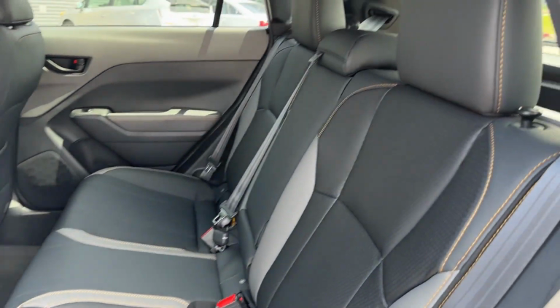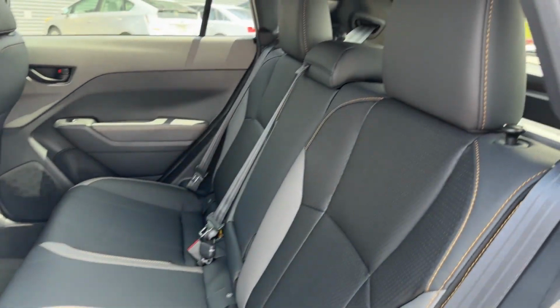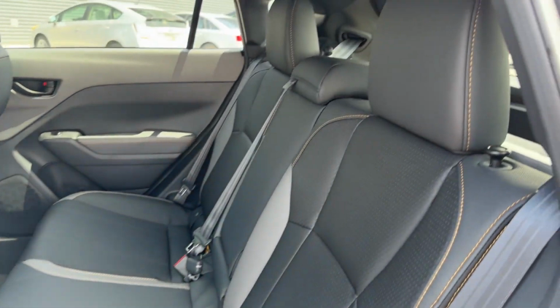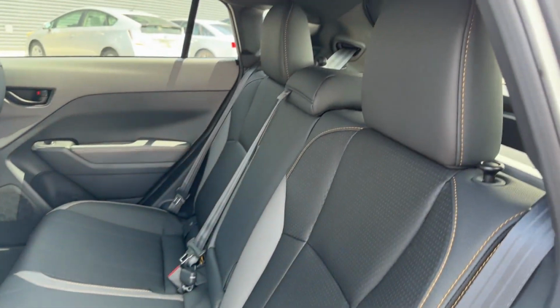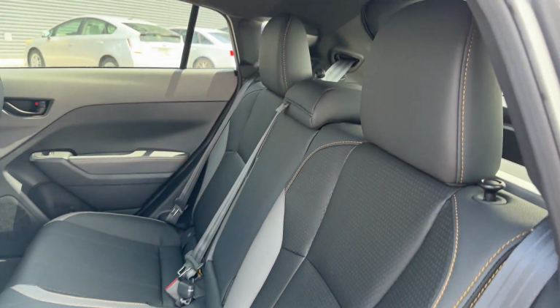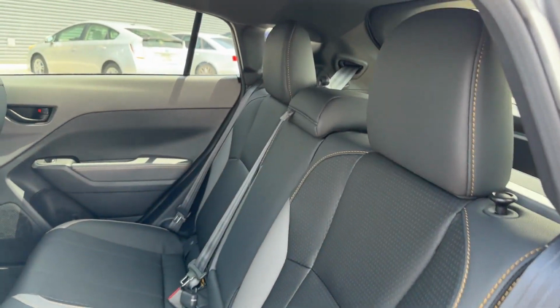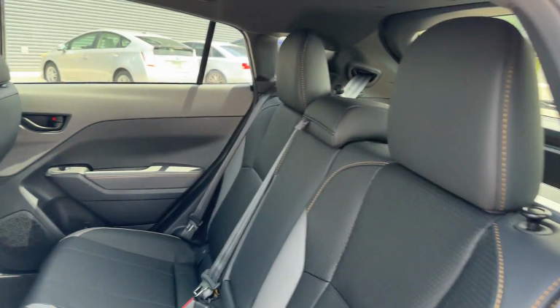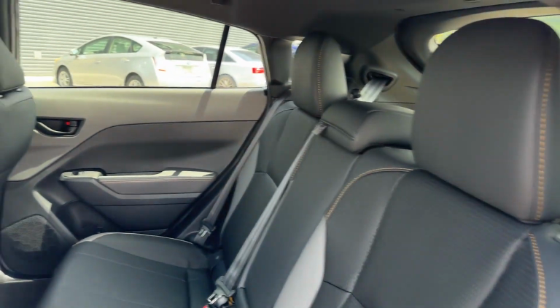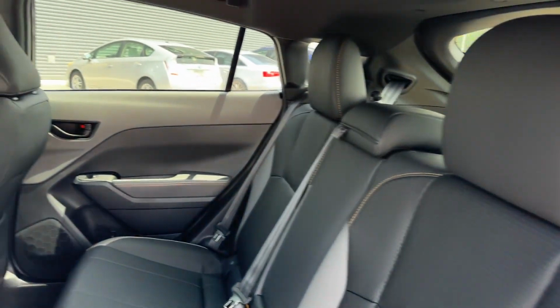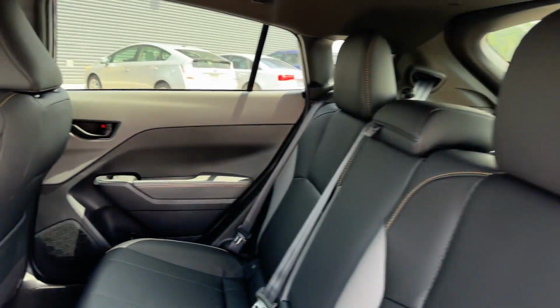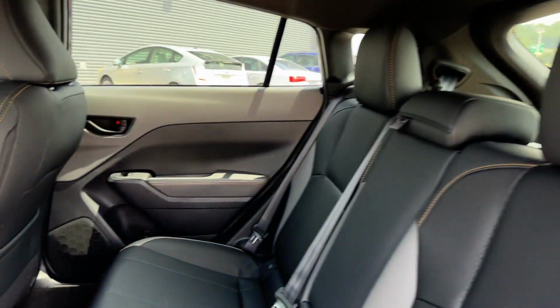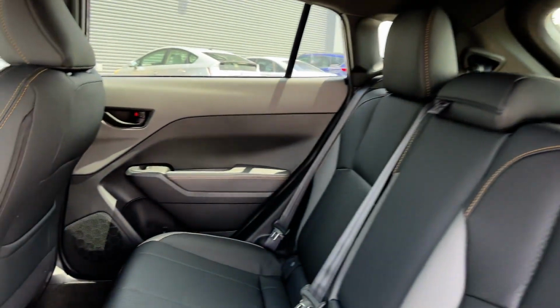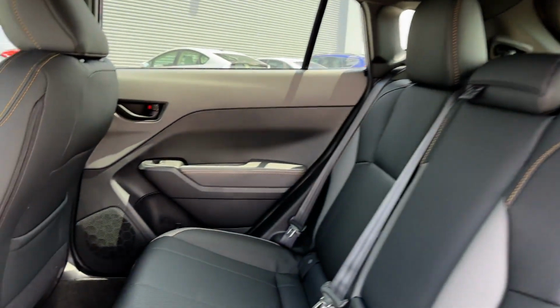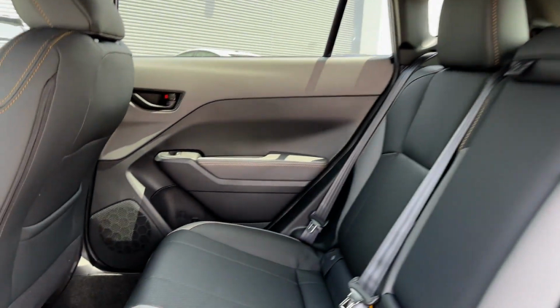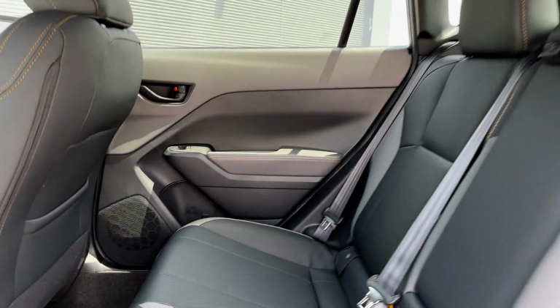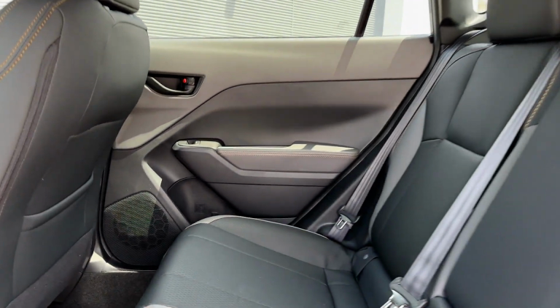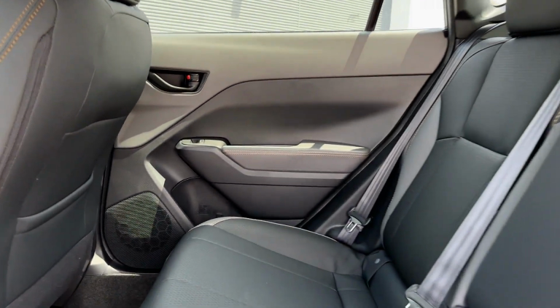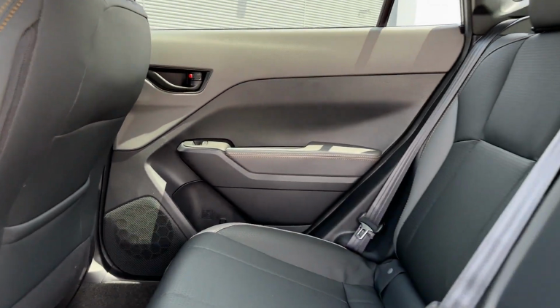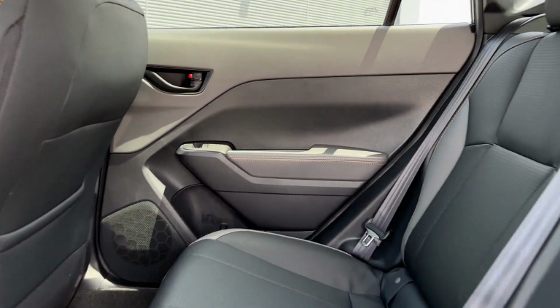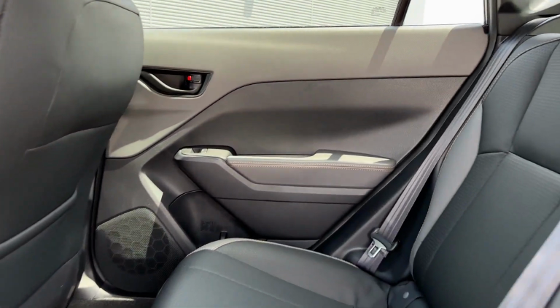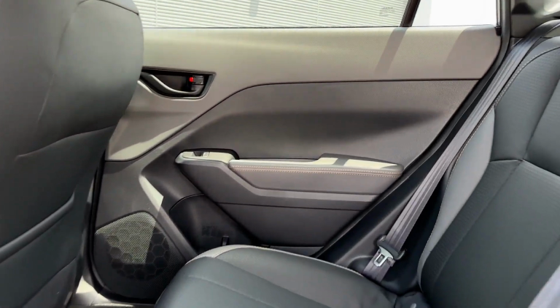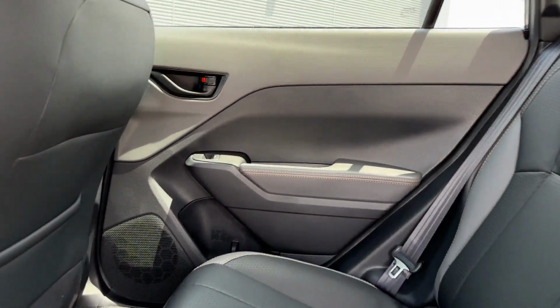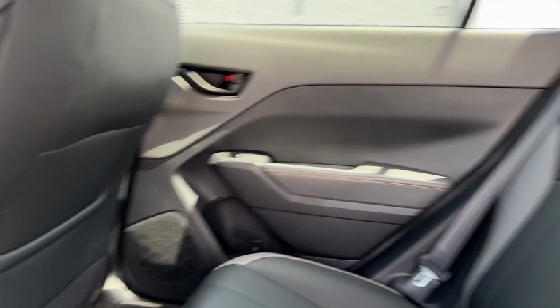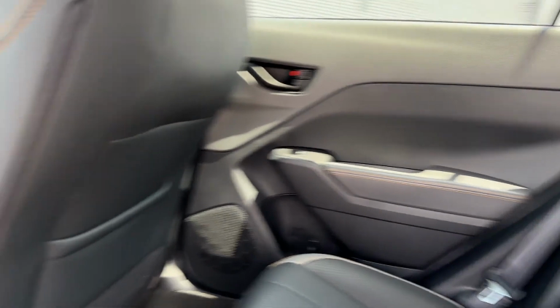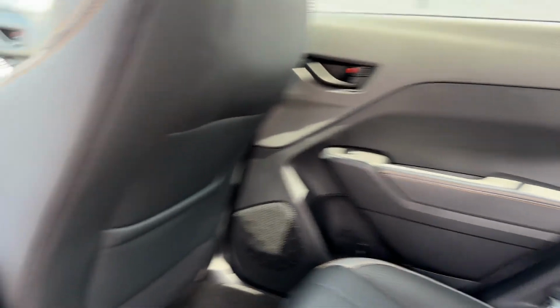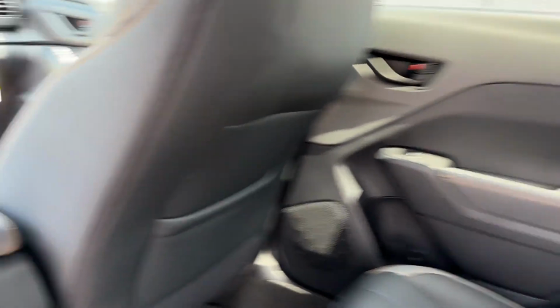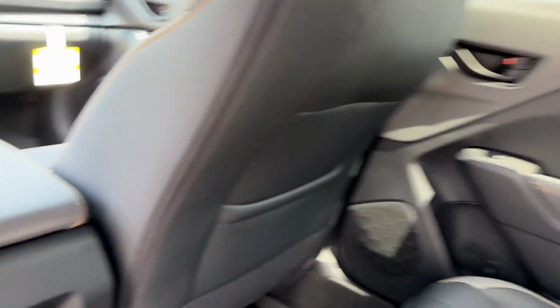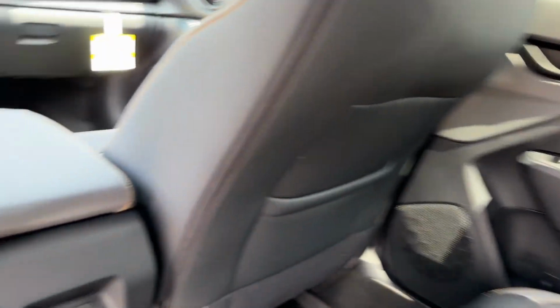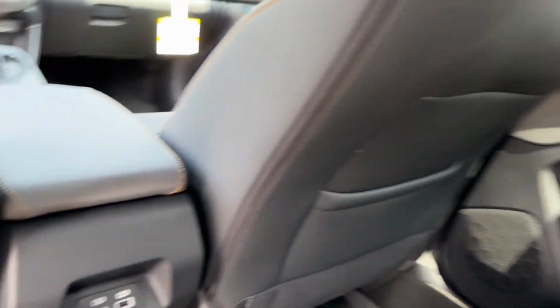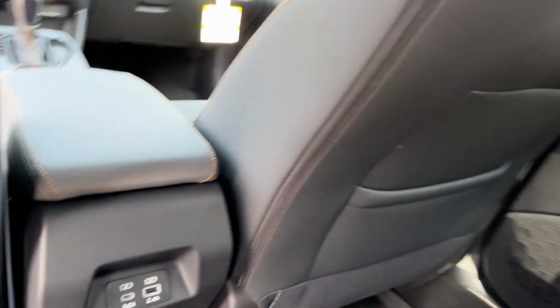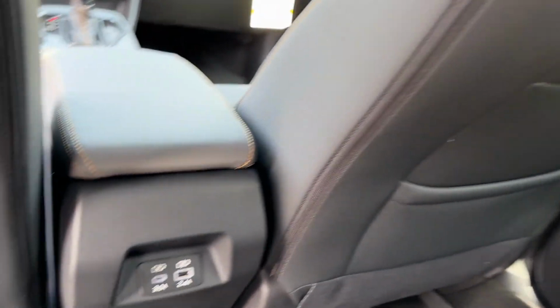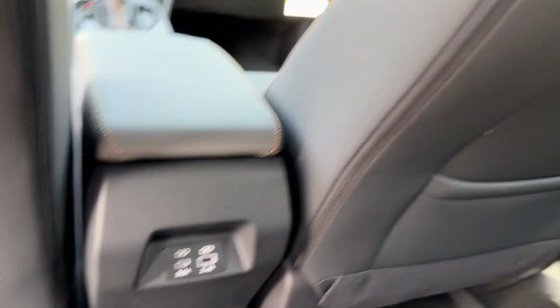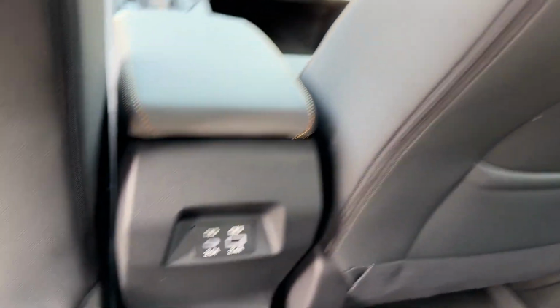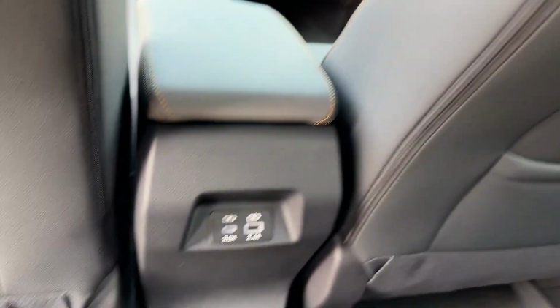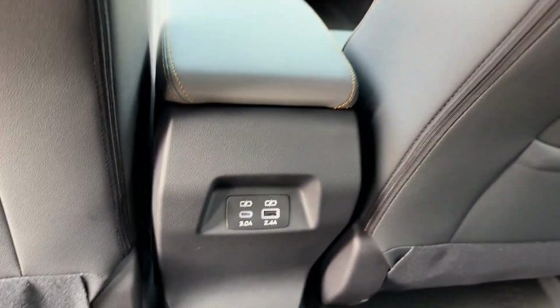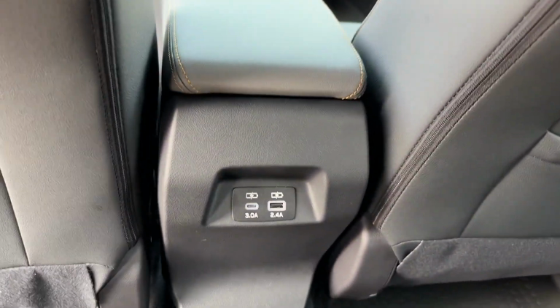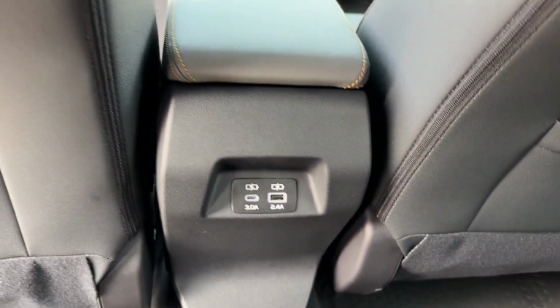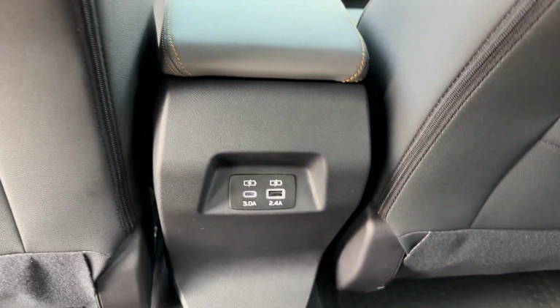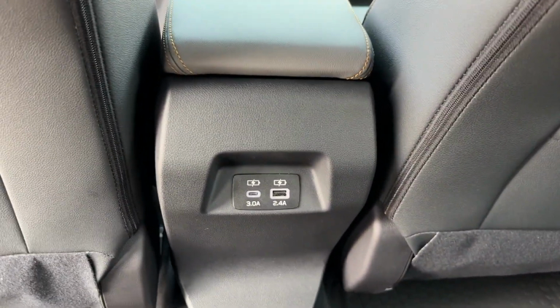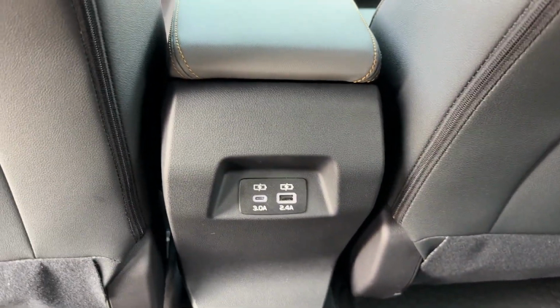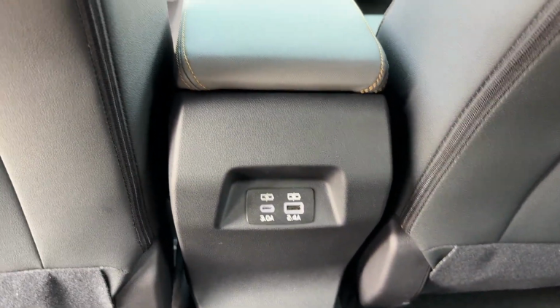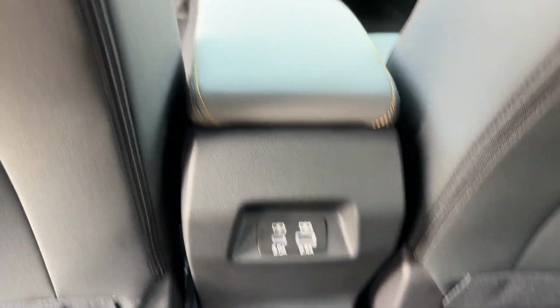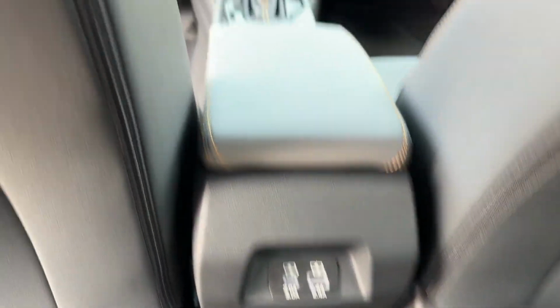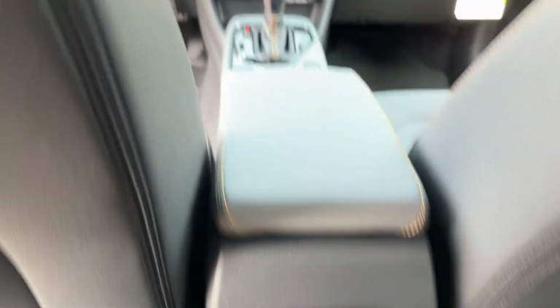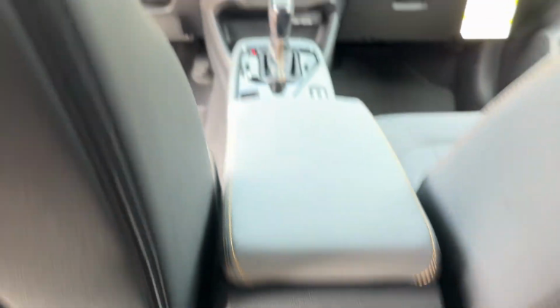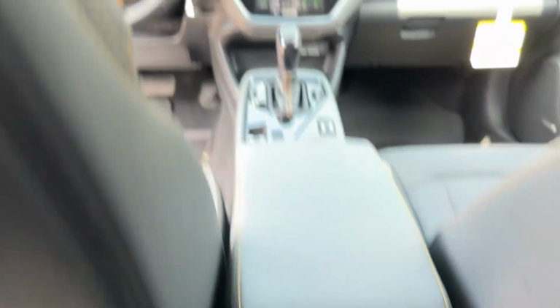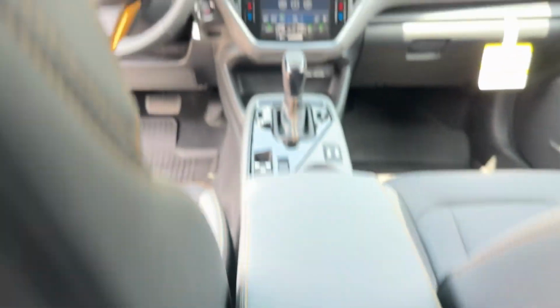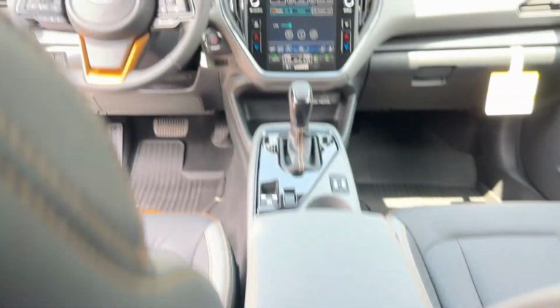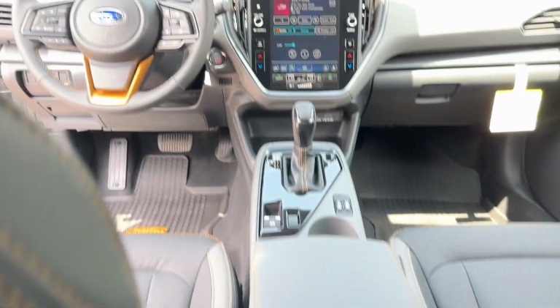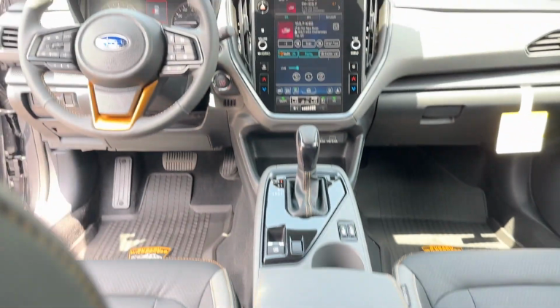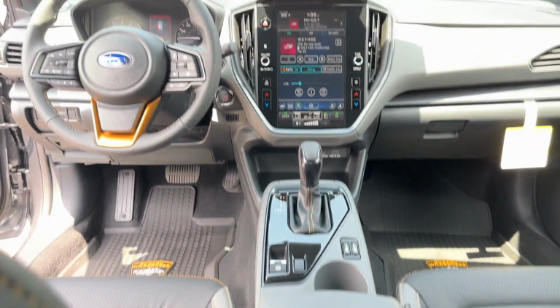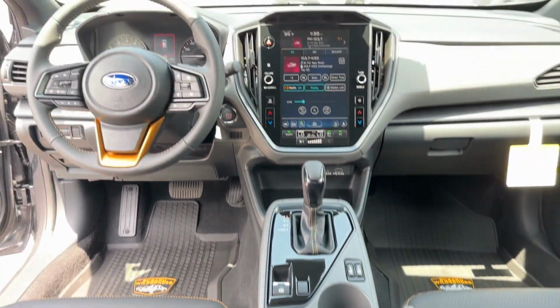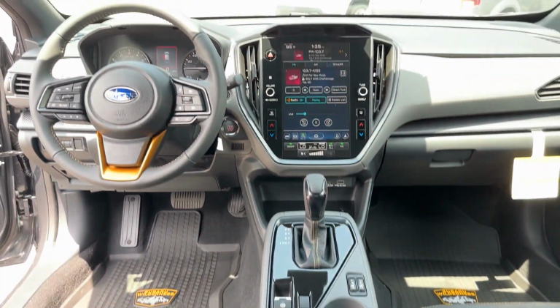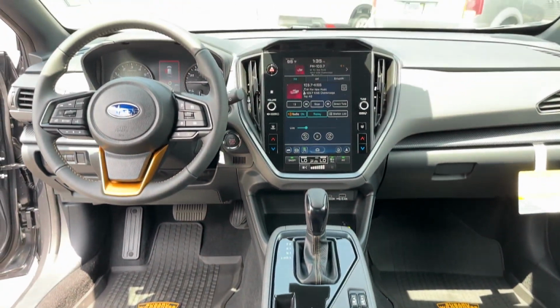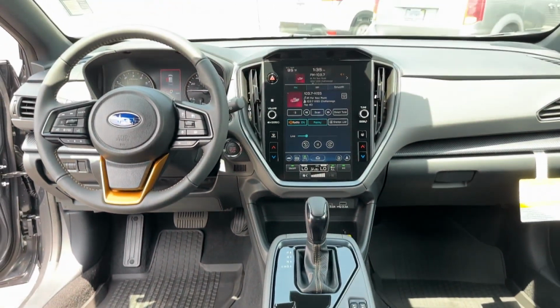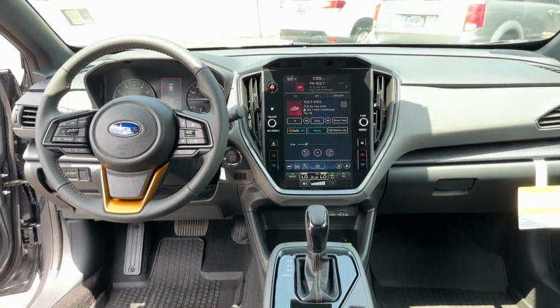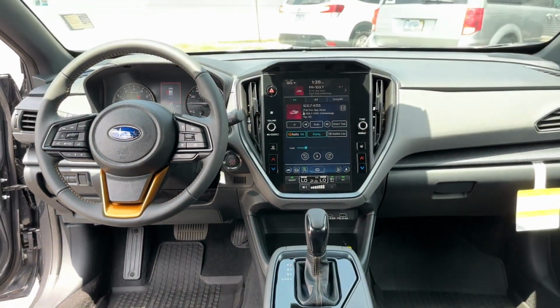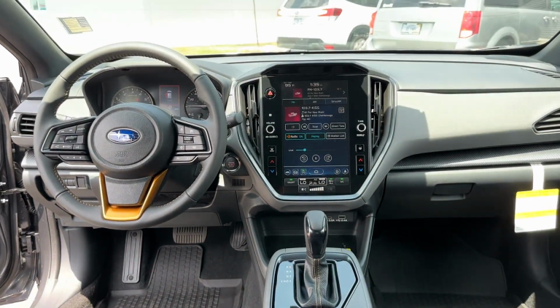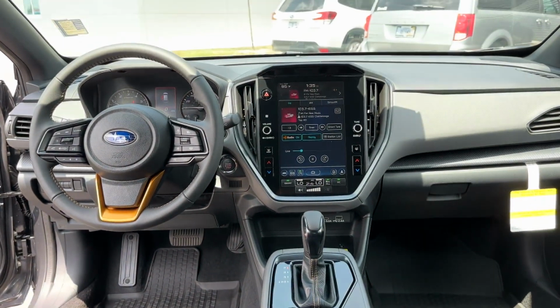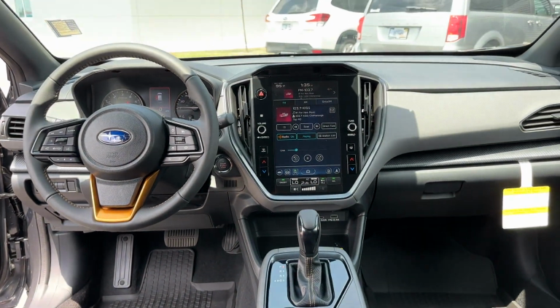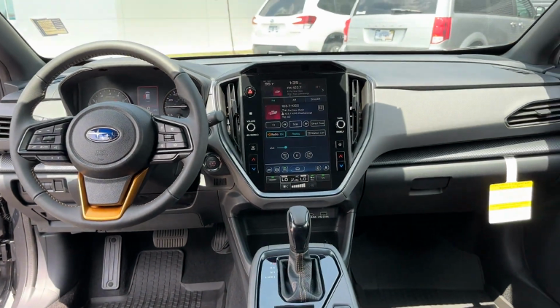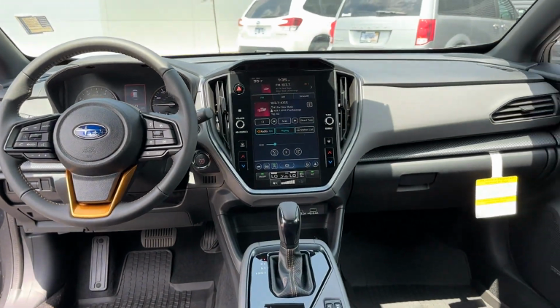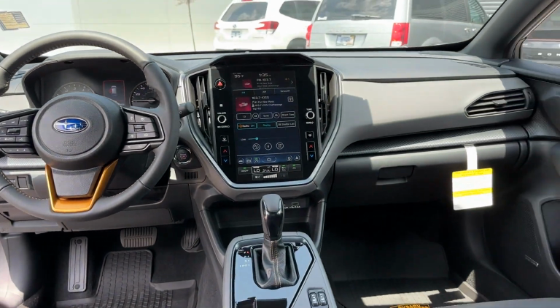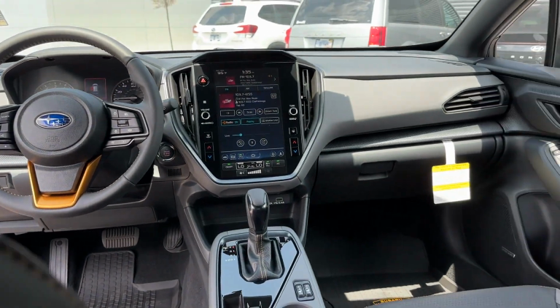Tinted Windows, Pass-Through Rear Seat, Bluetooth, Brake Assist, Keyless Start, Rear Spoiler.